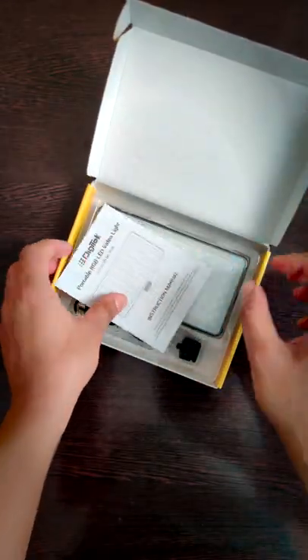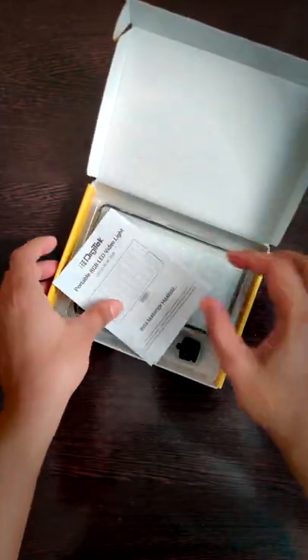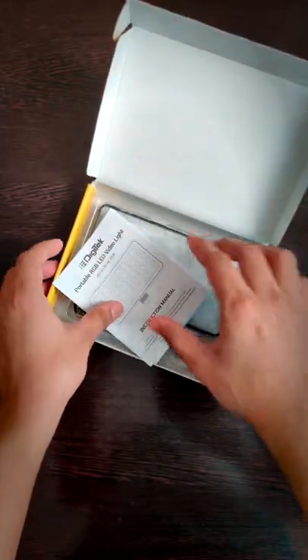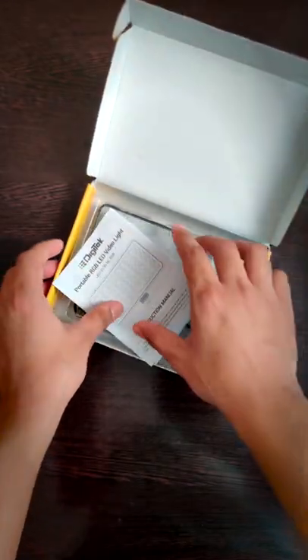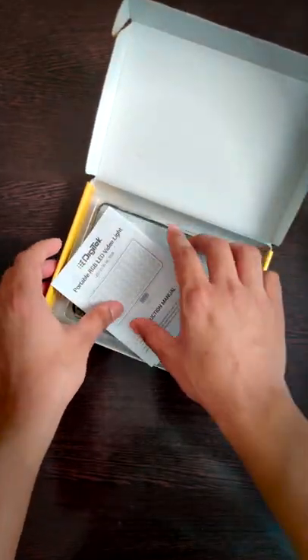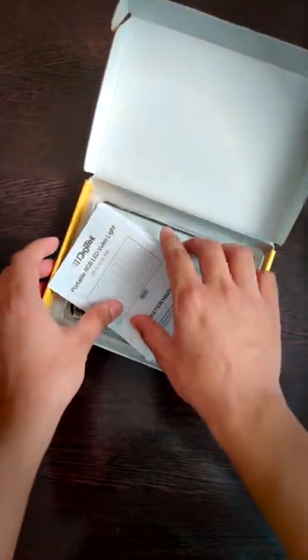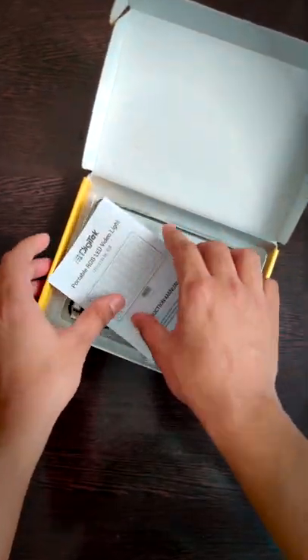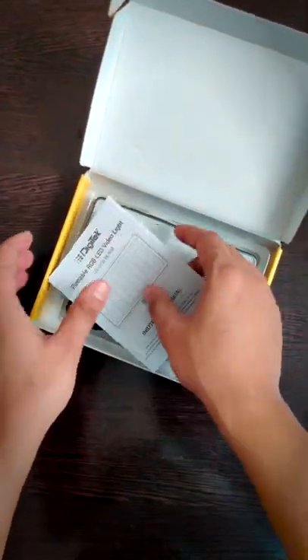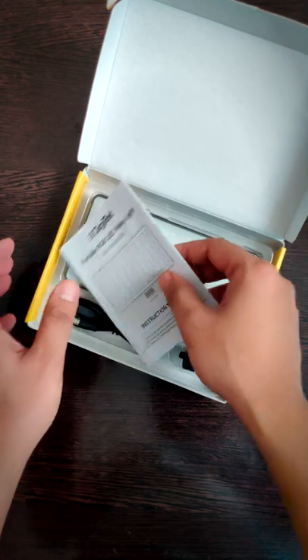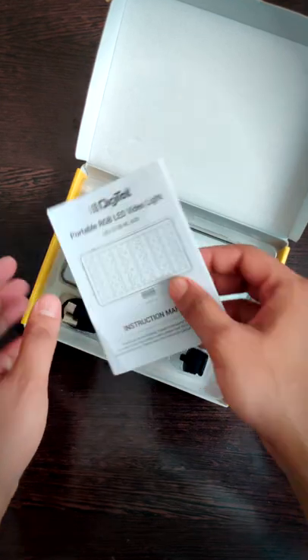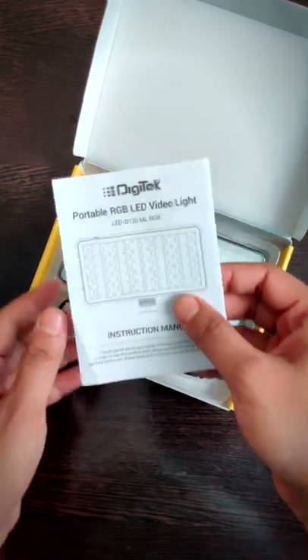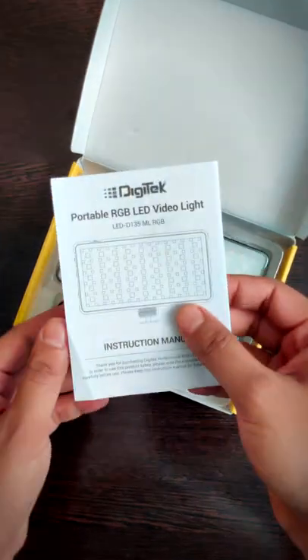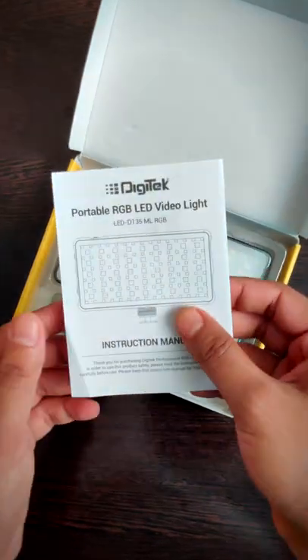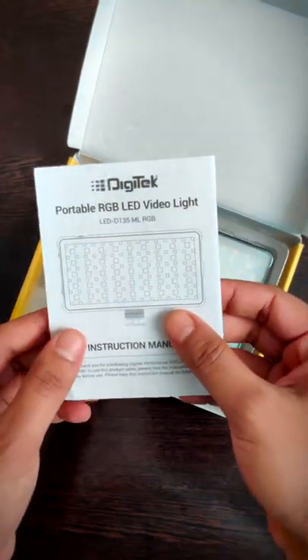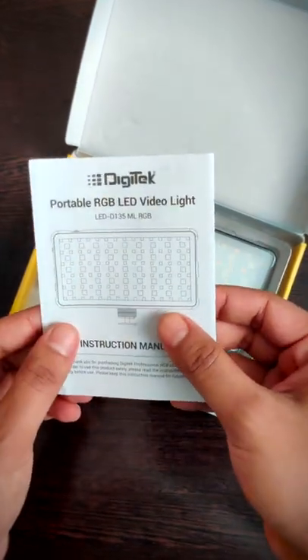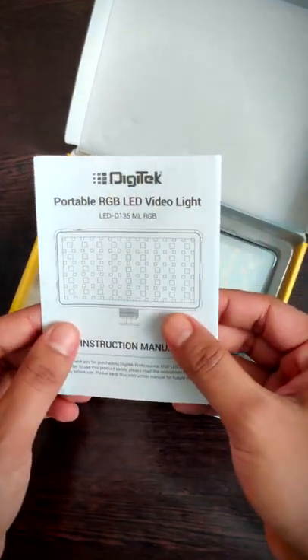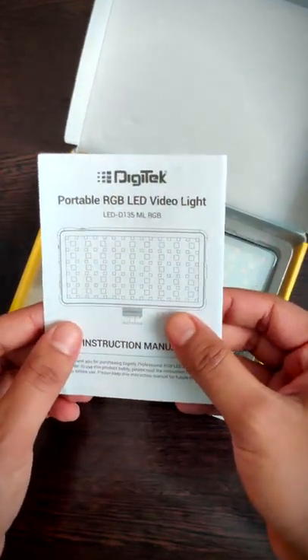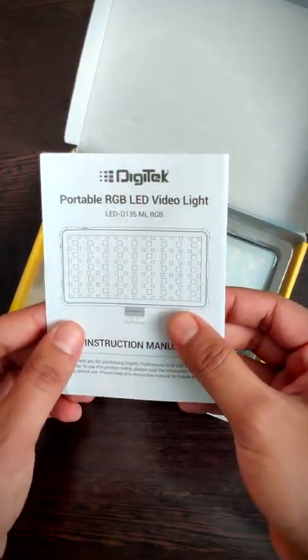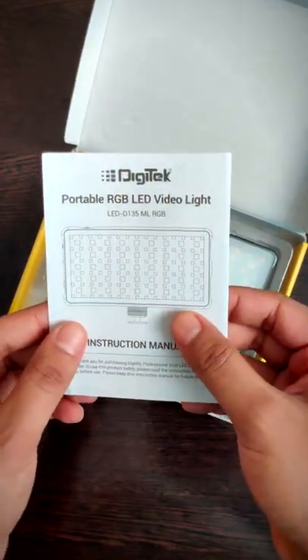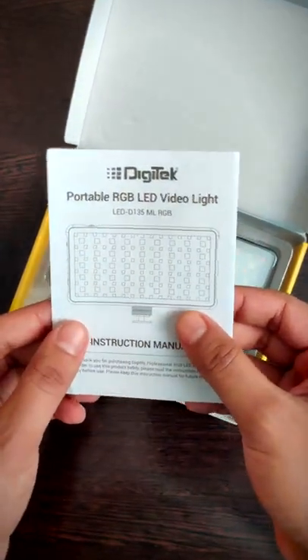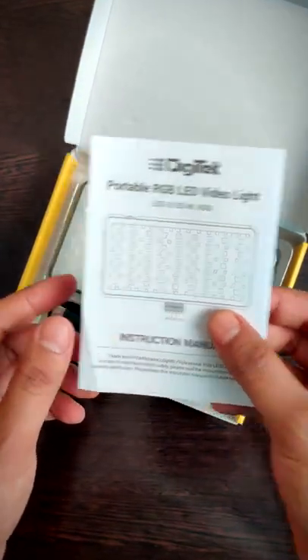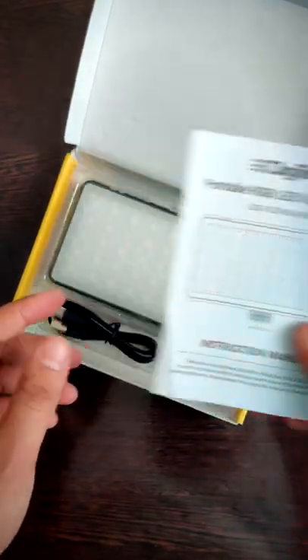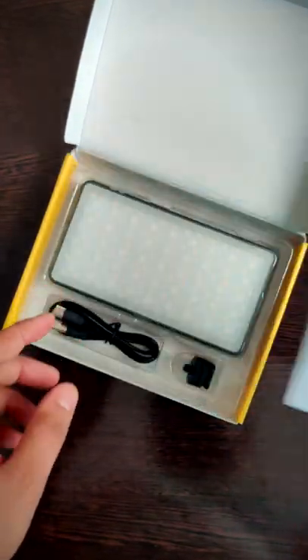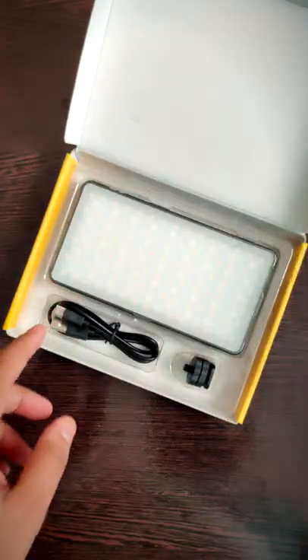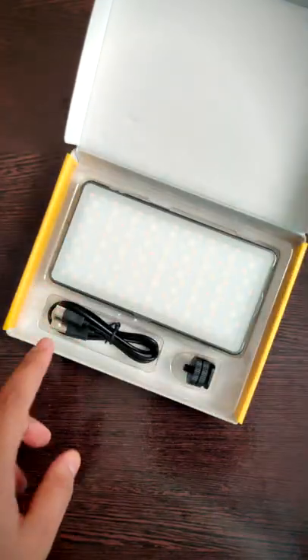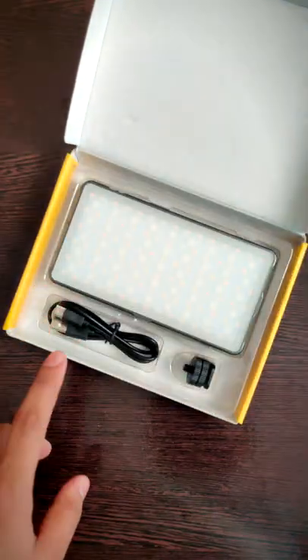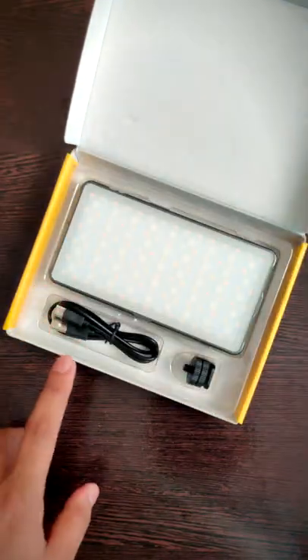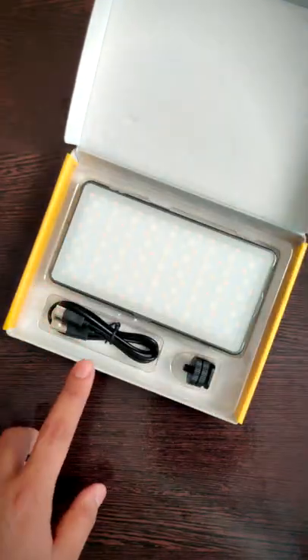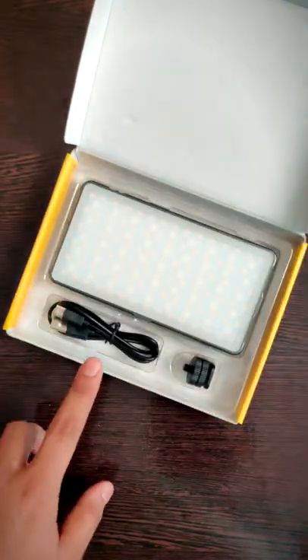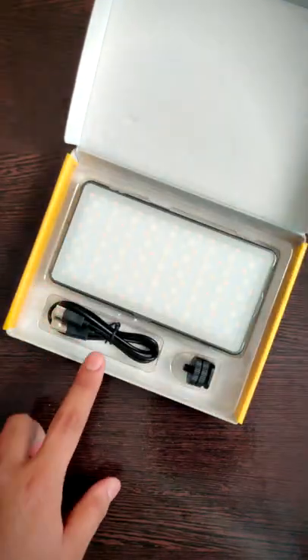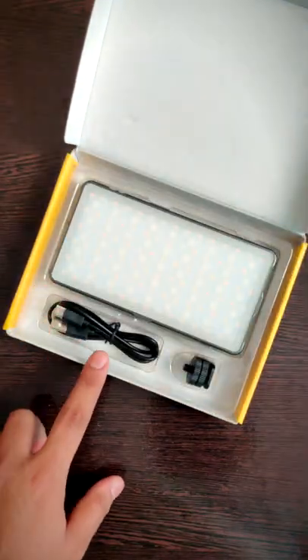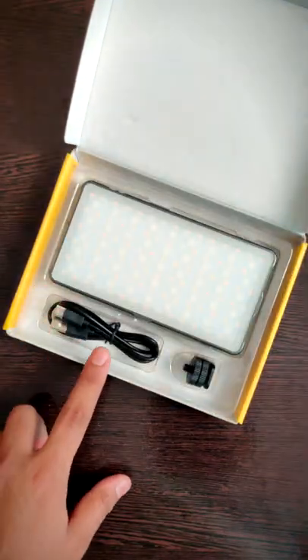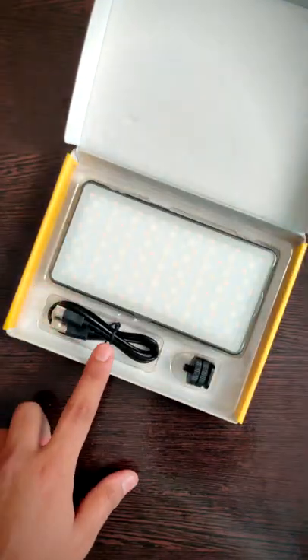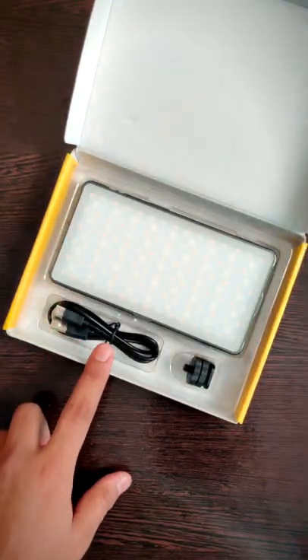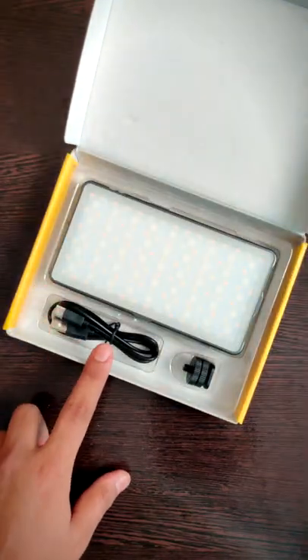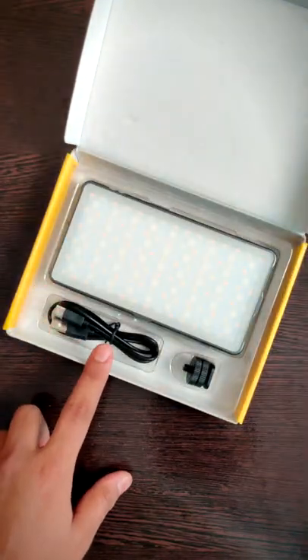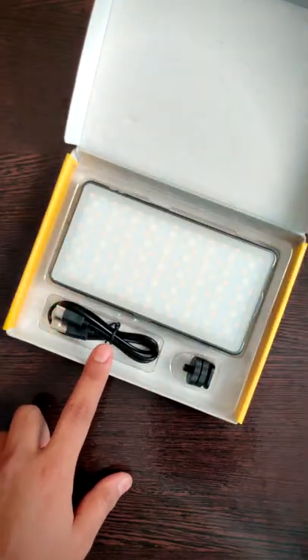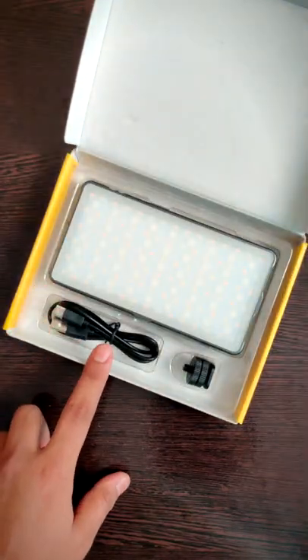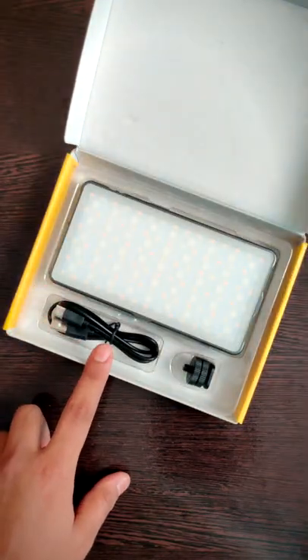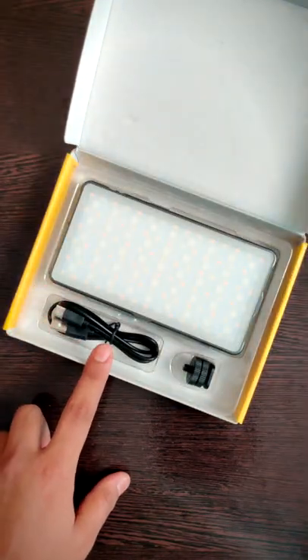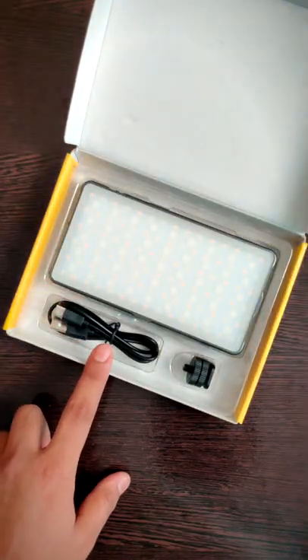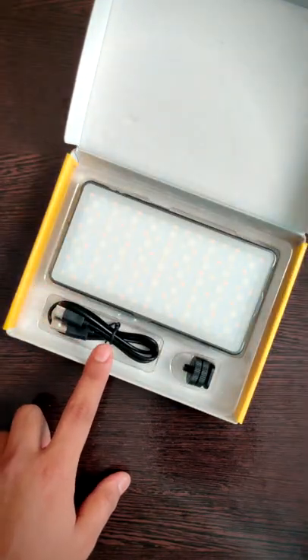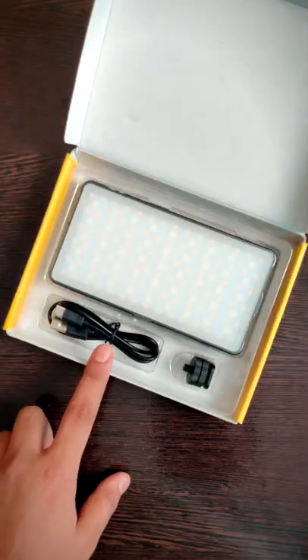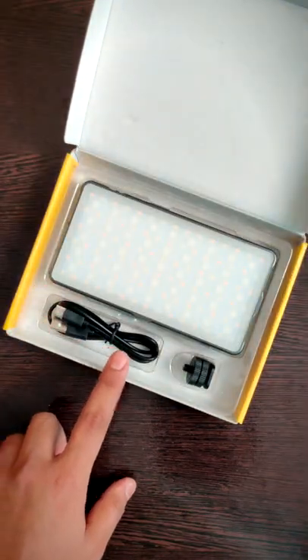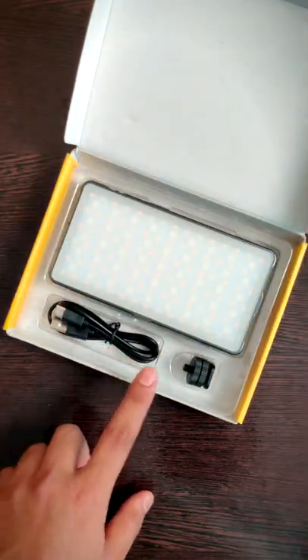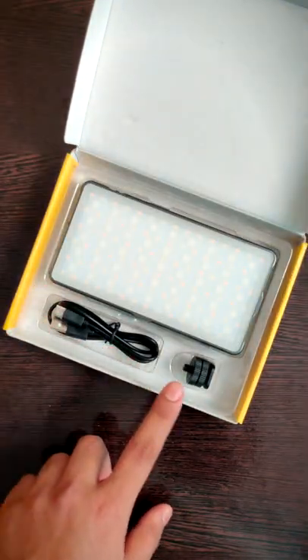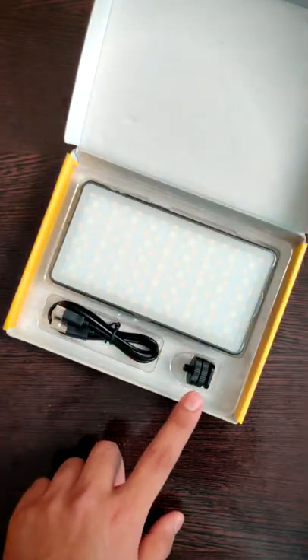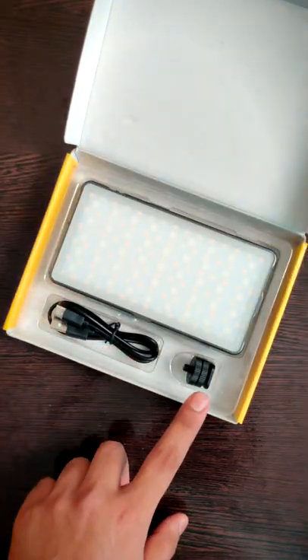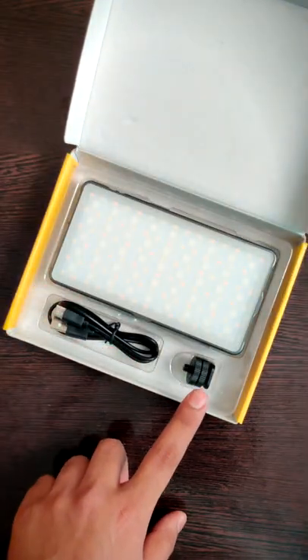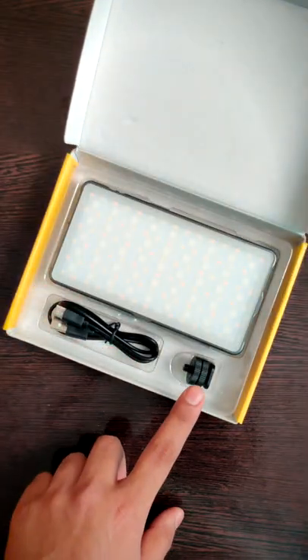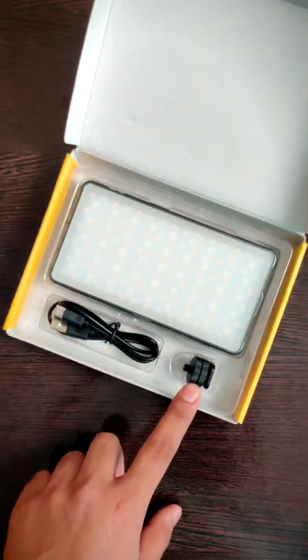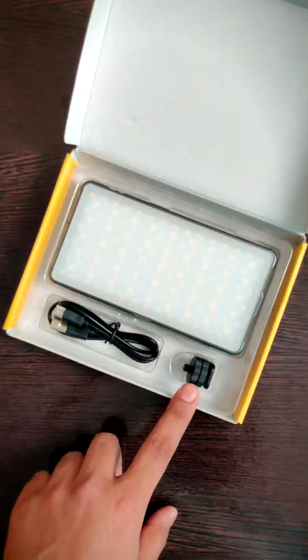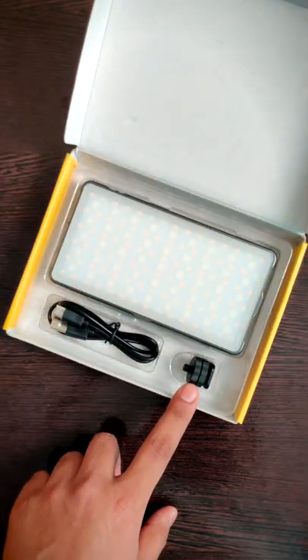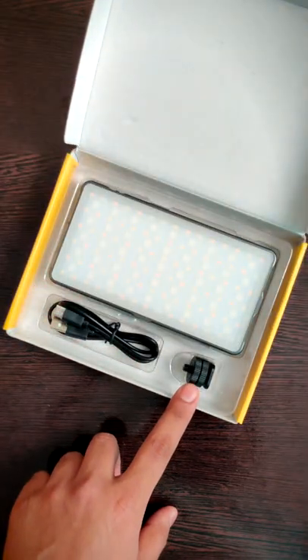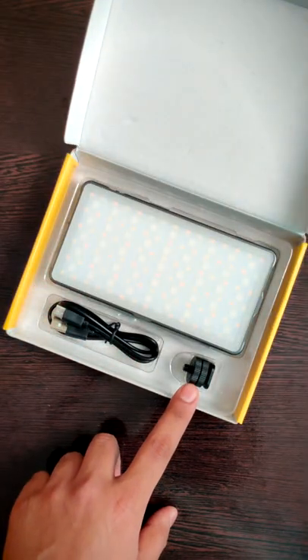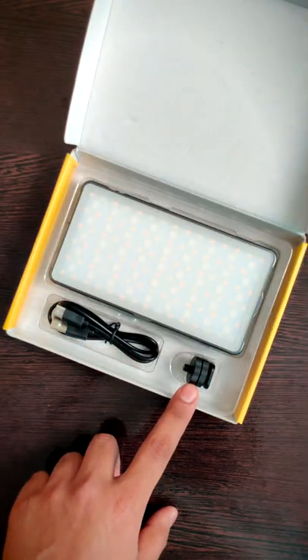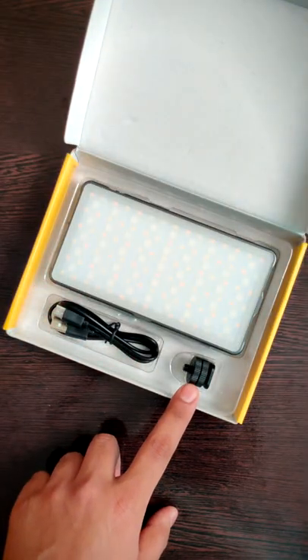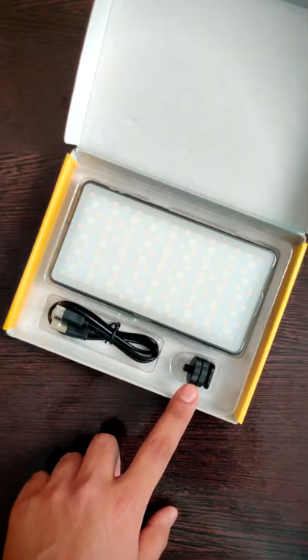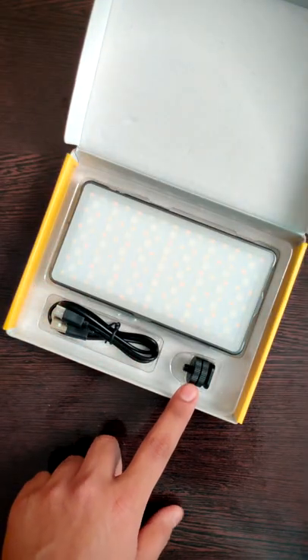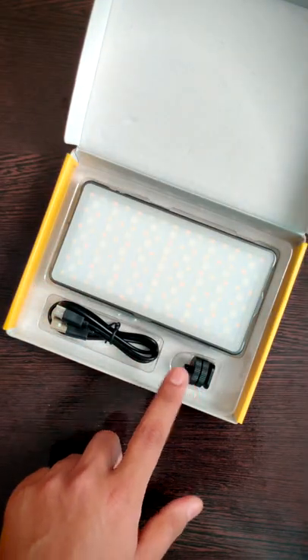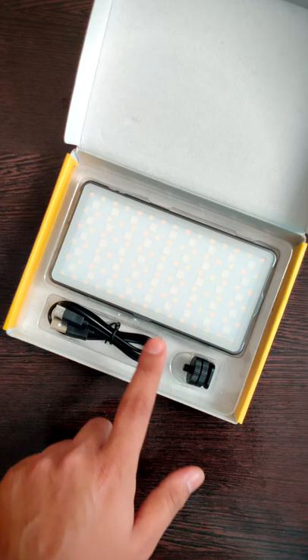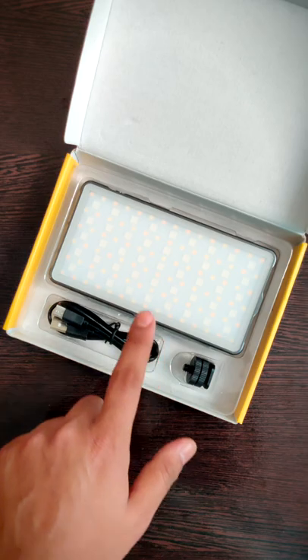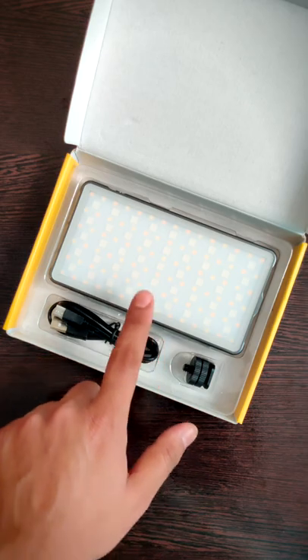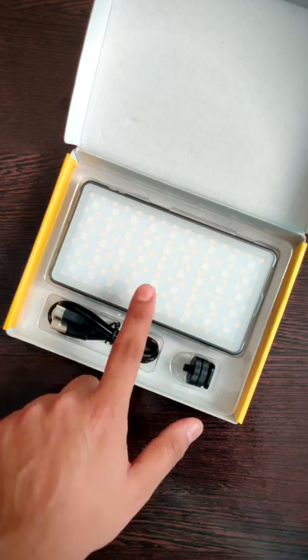Inside the box you will get a manual, a type C cable for charging, a quarter inch cold shoe adapter, and the light itself.